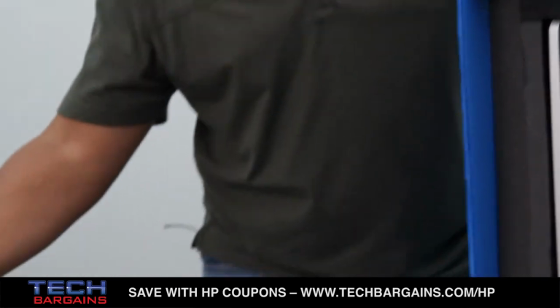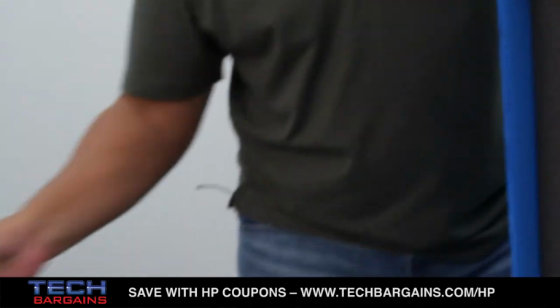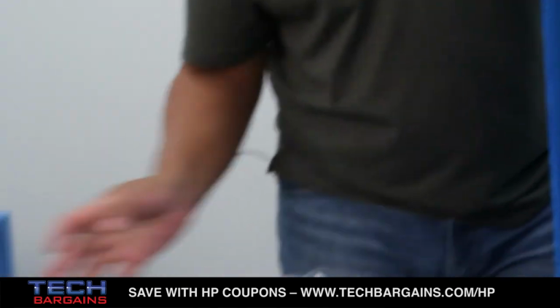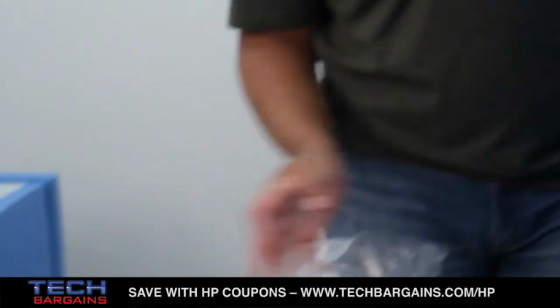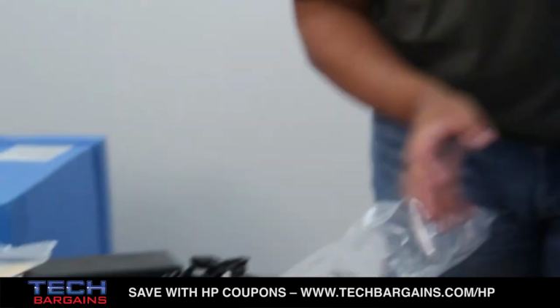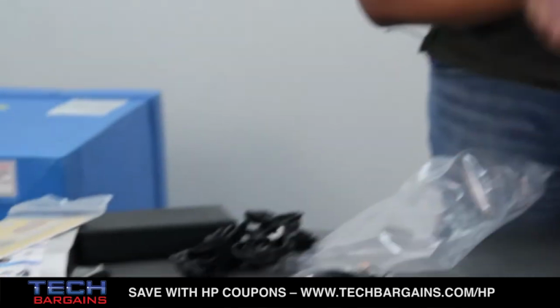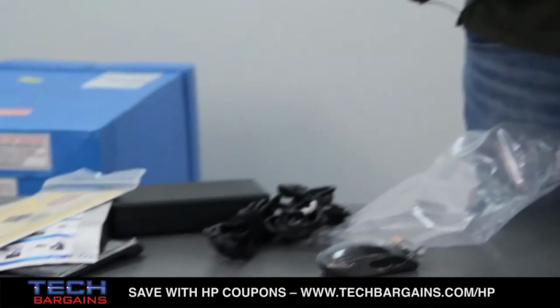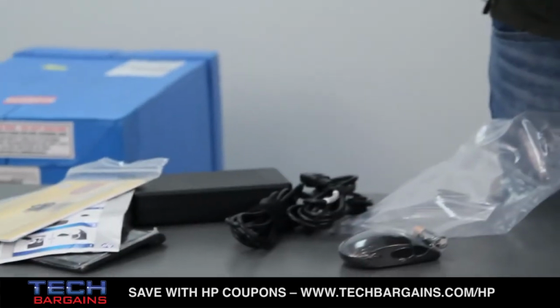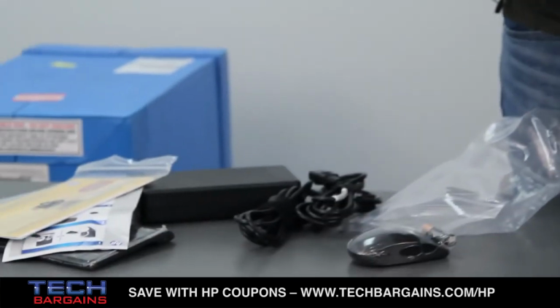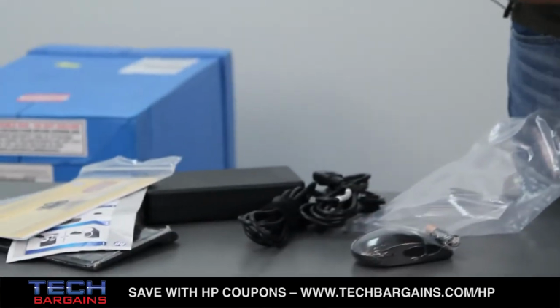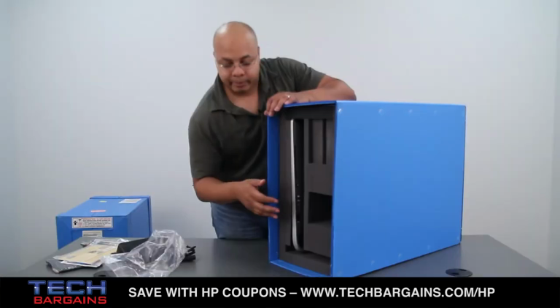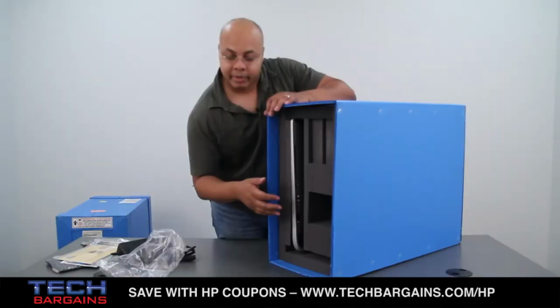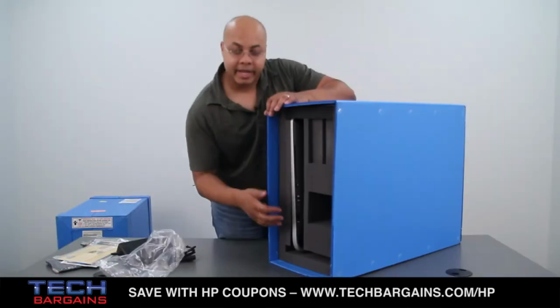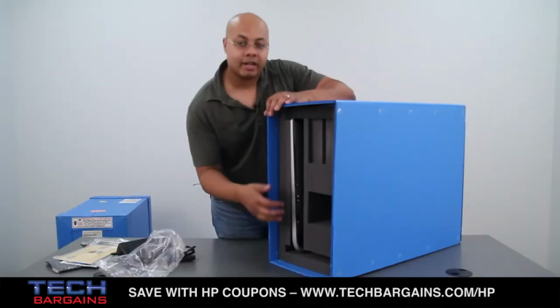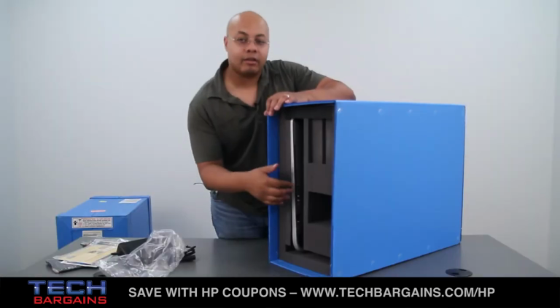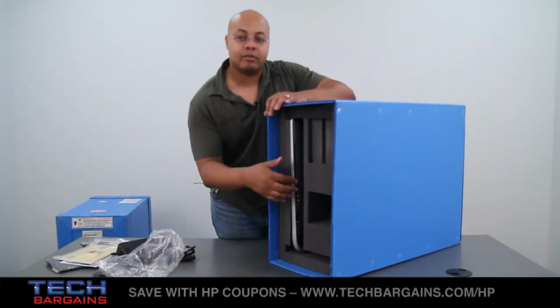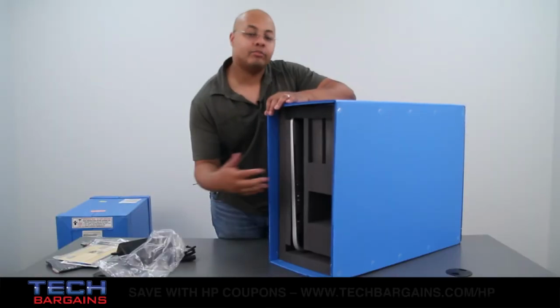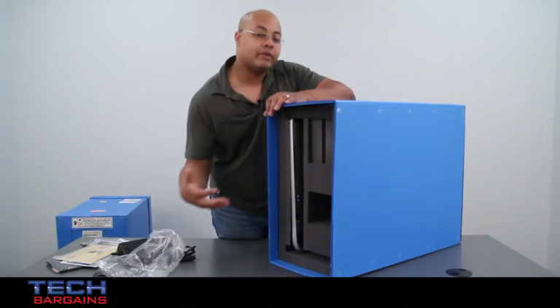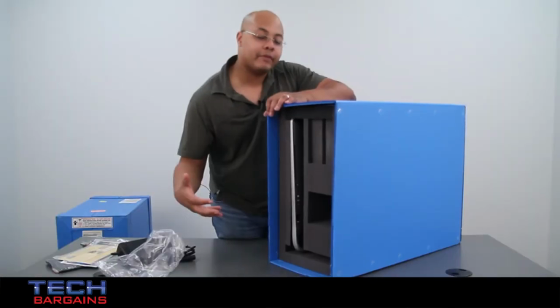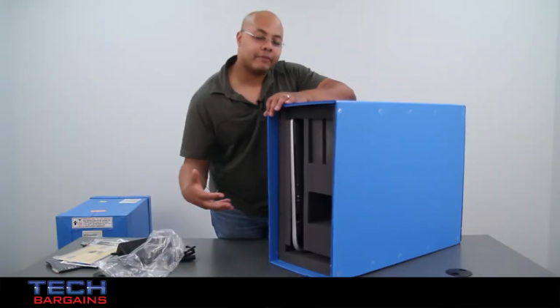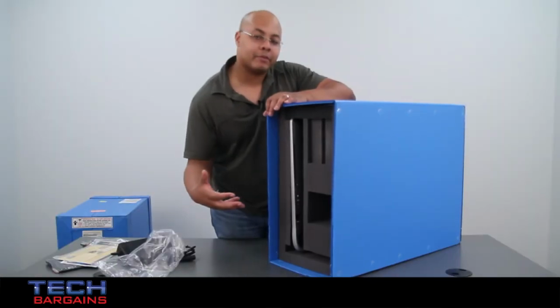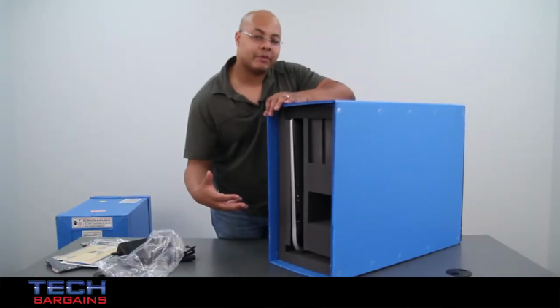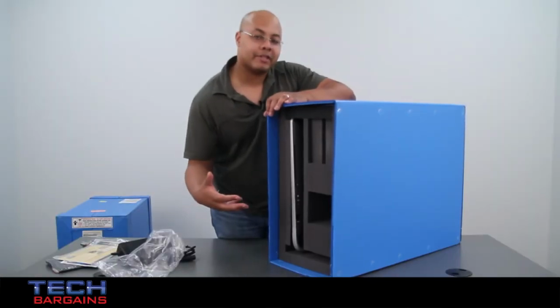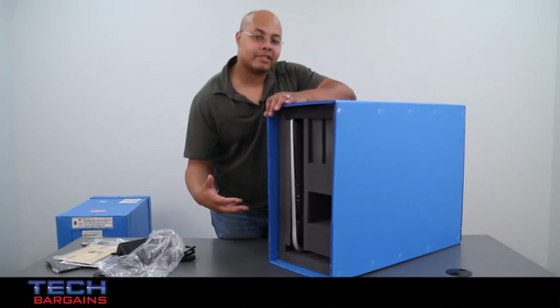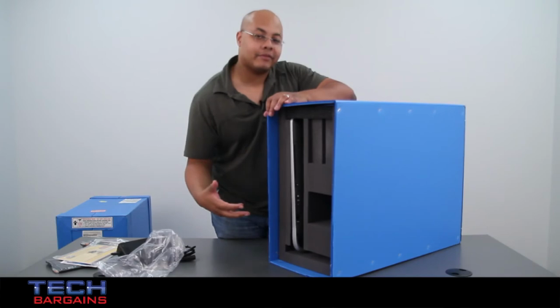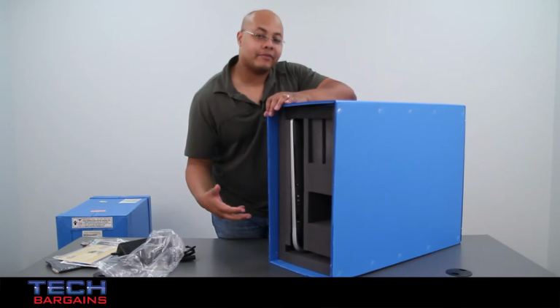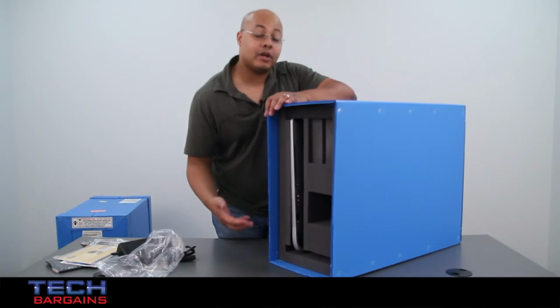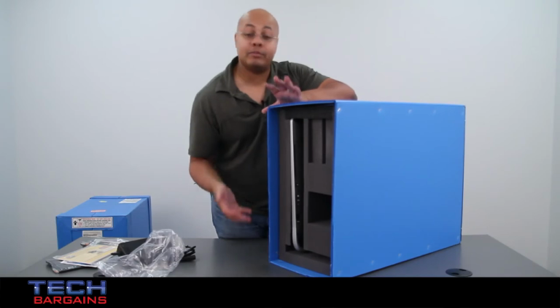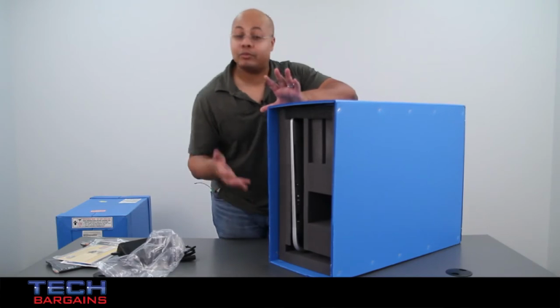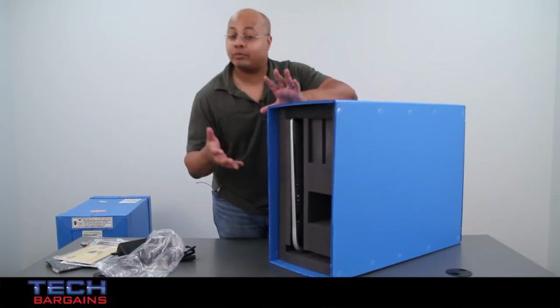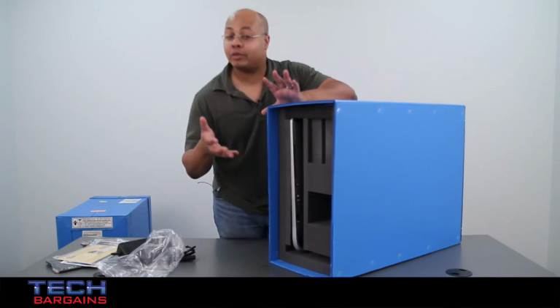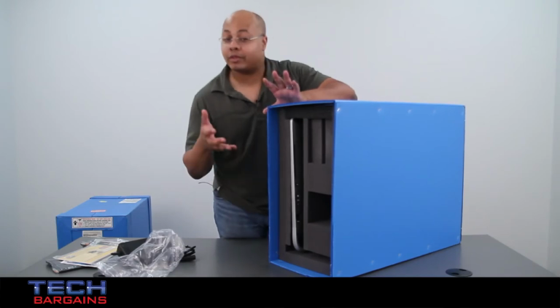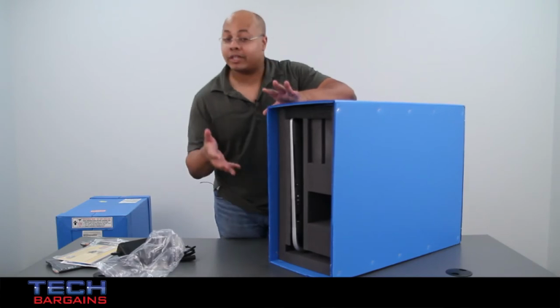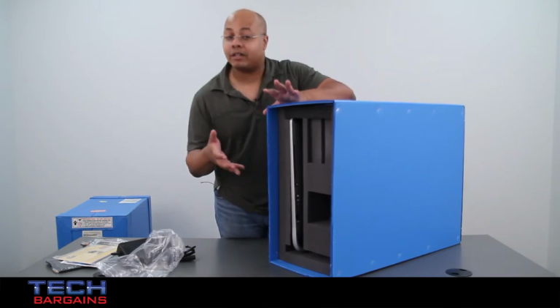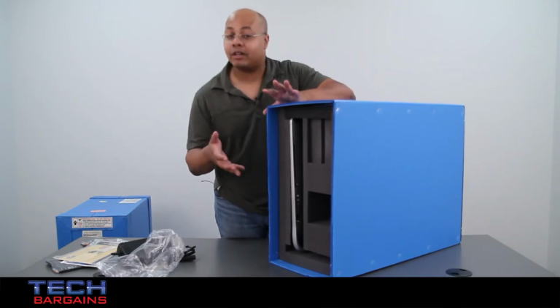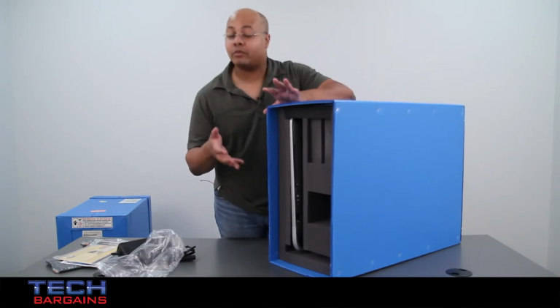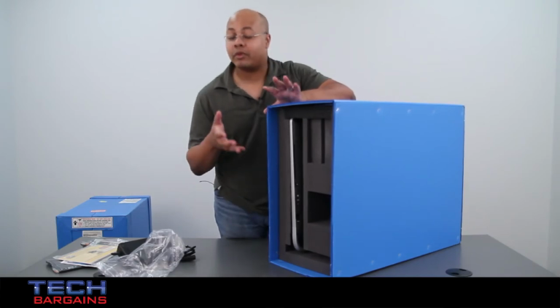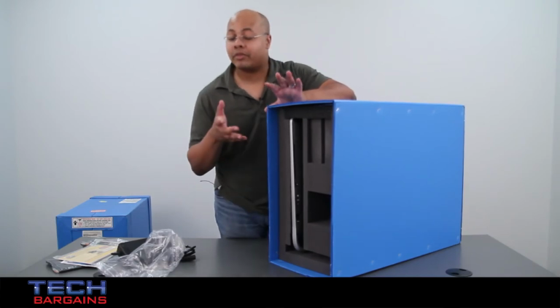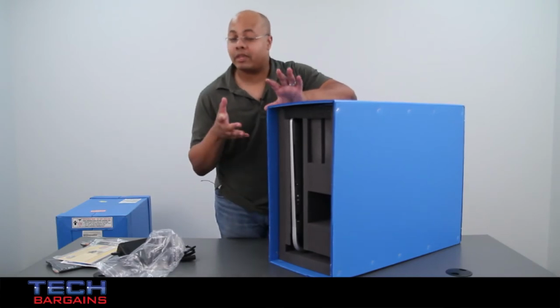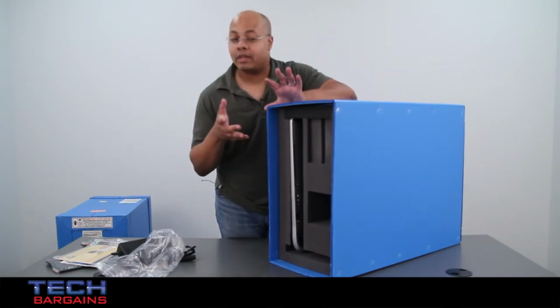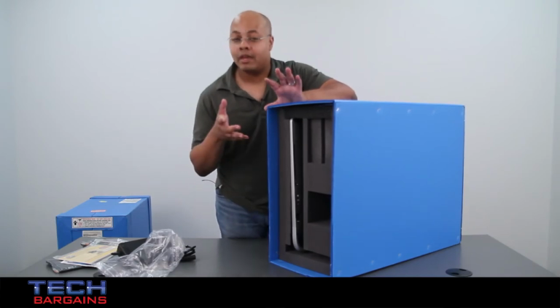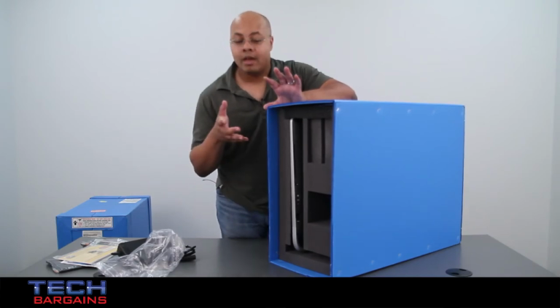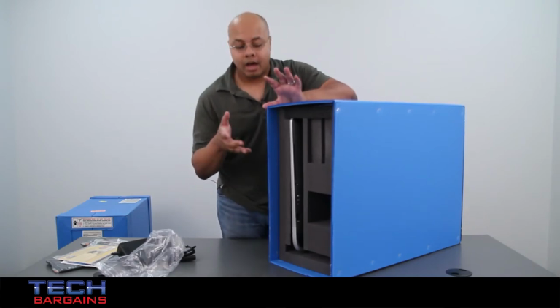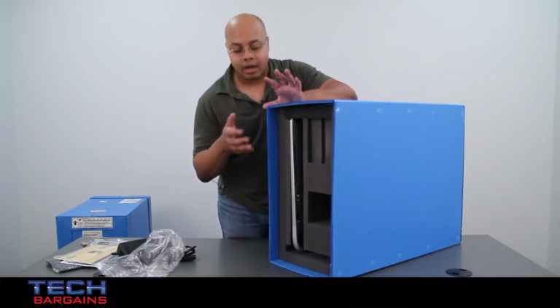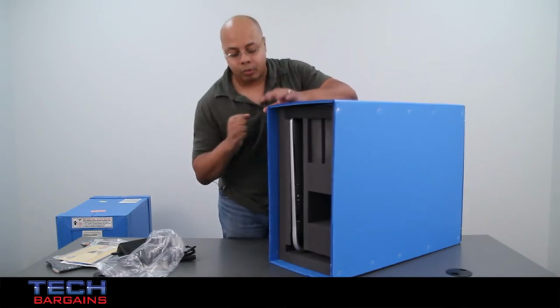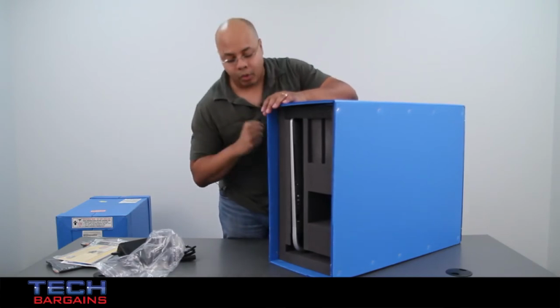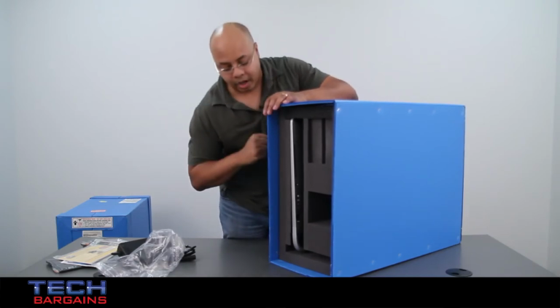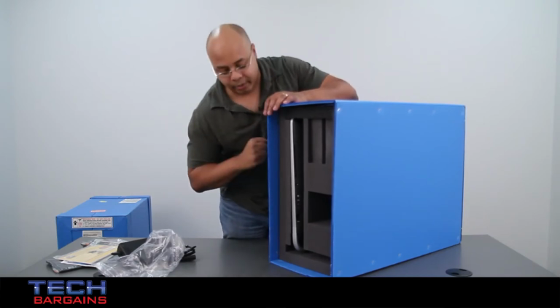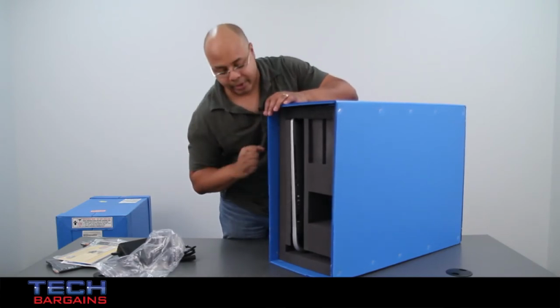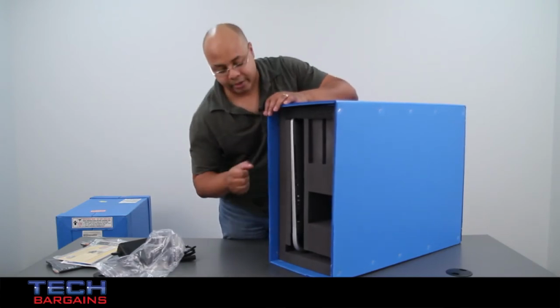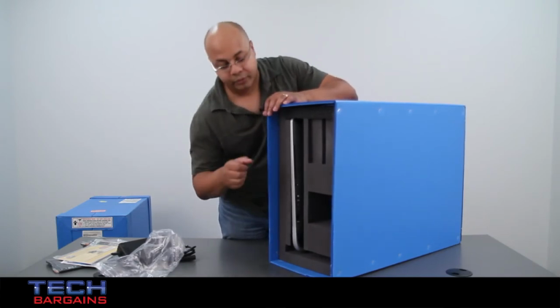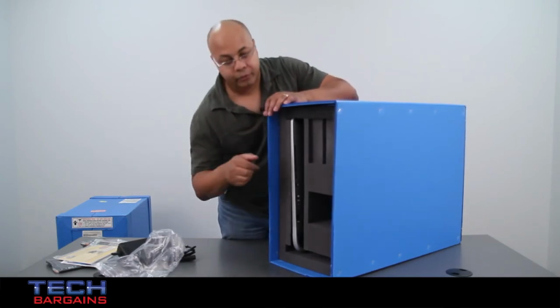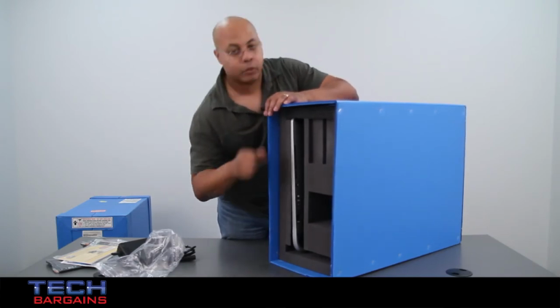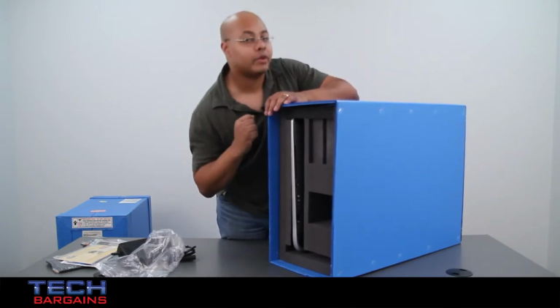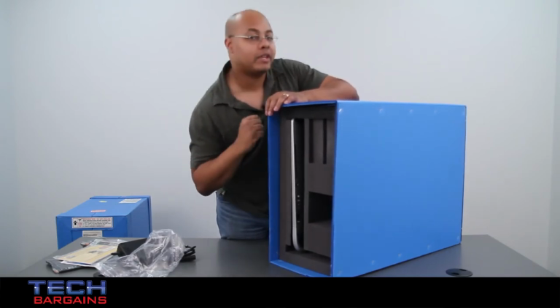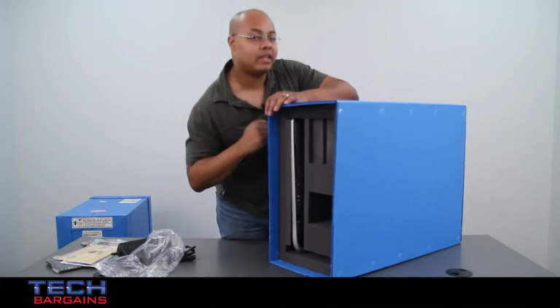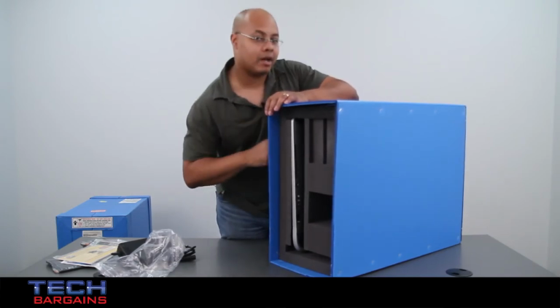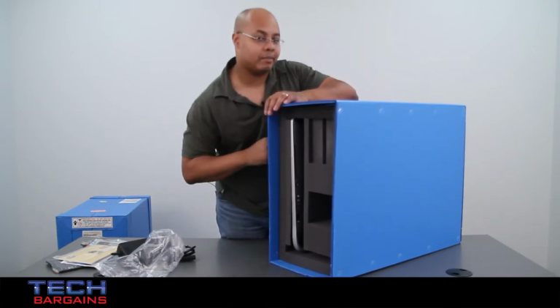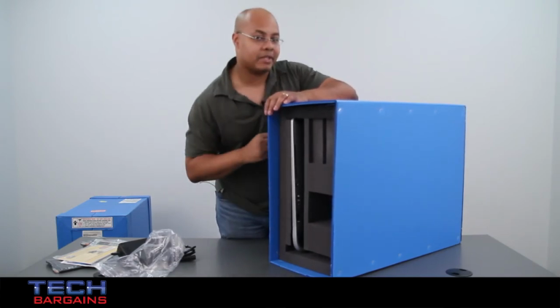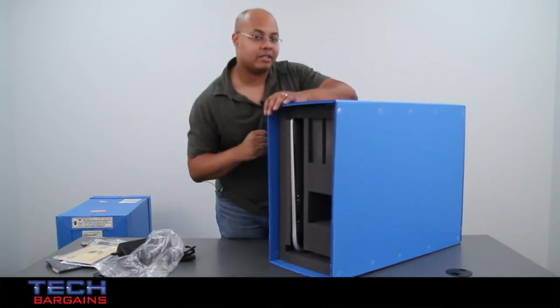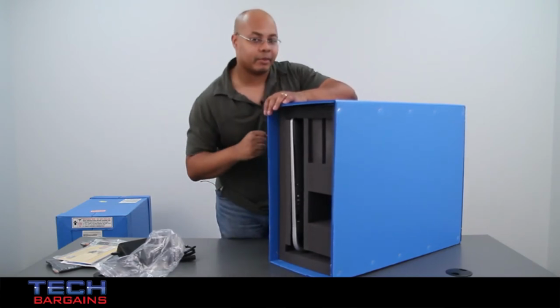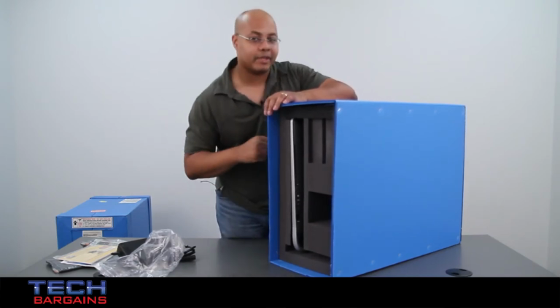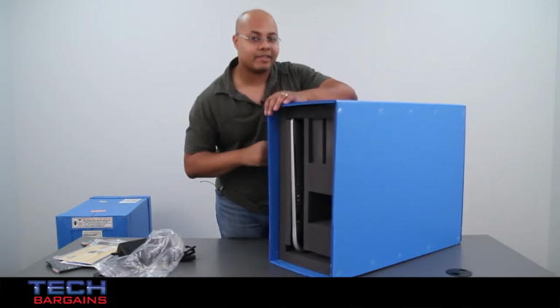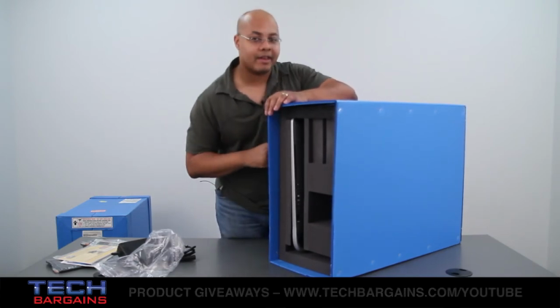We'll take a really quick break, and then get on with the walk-around for the Omni 27.